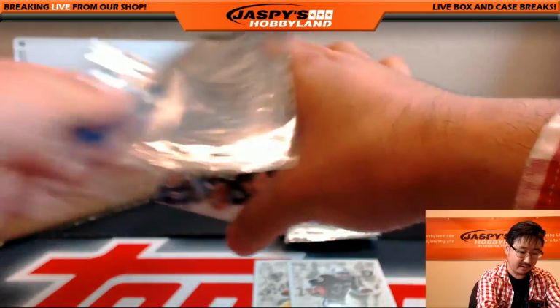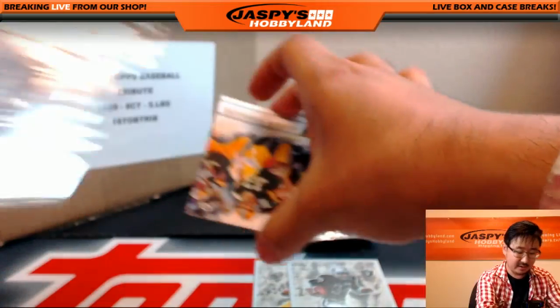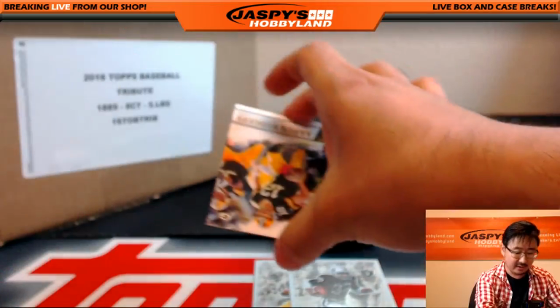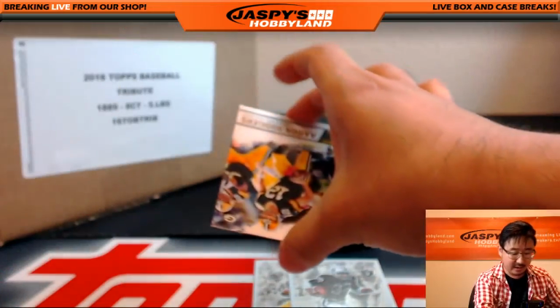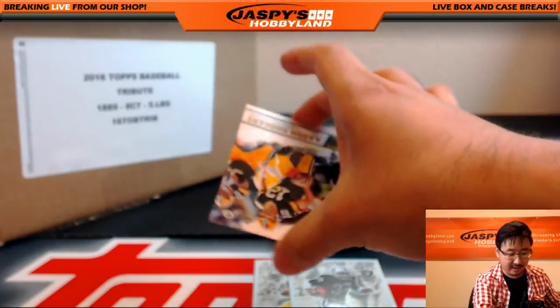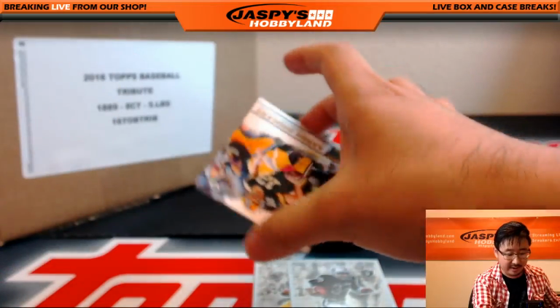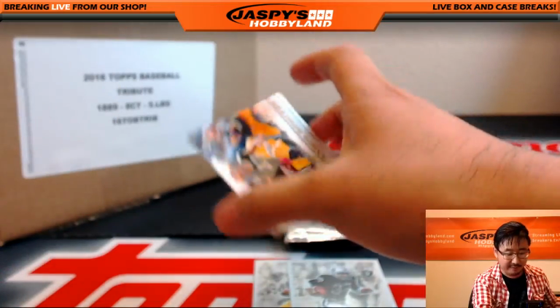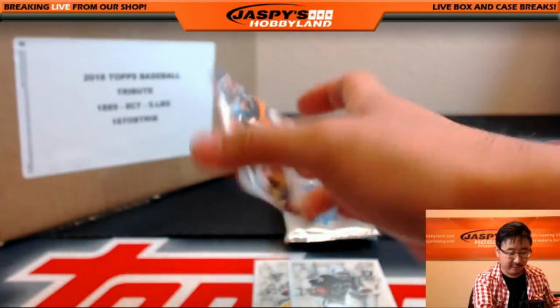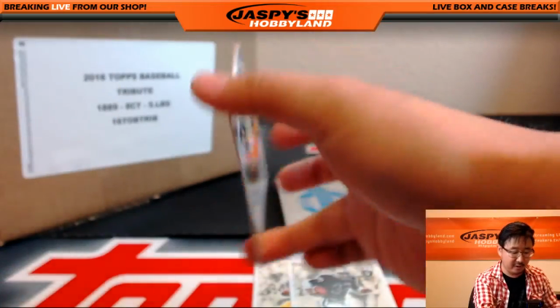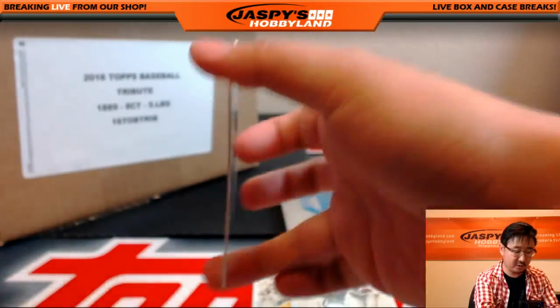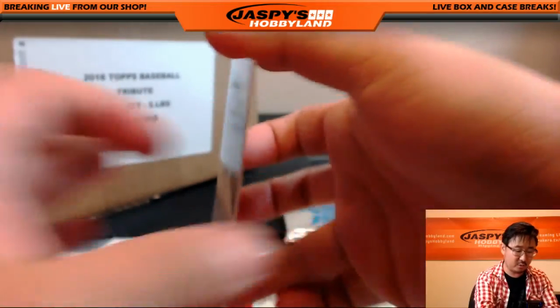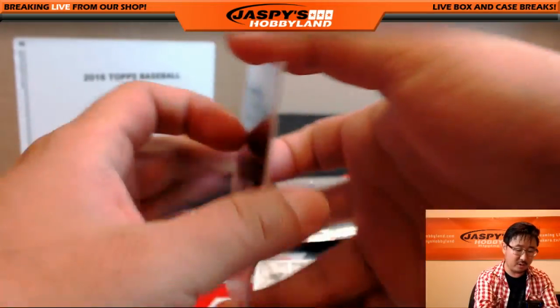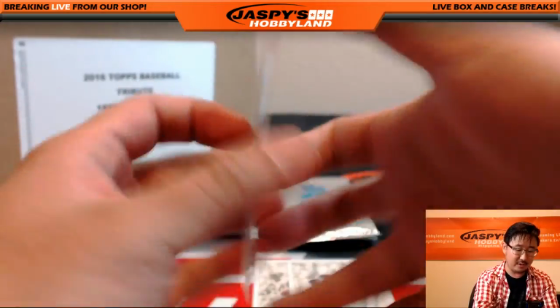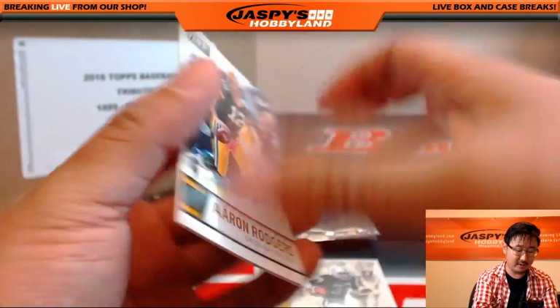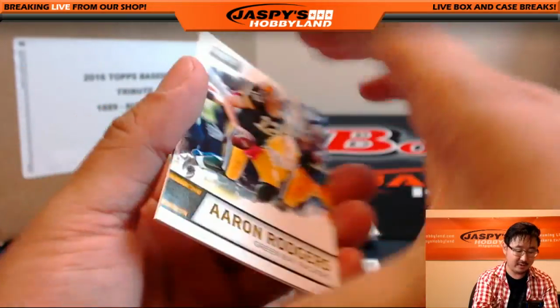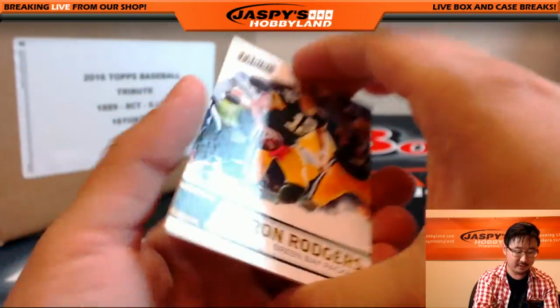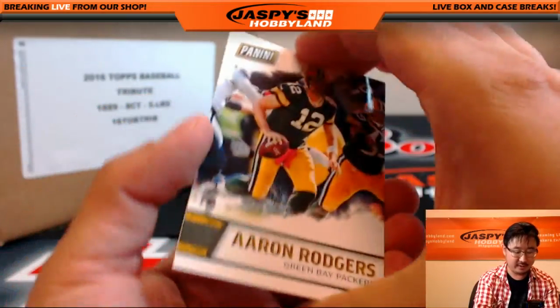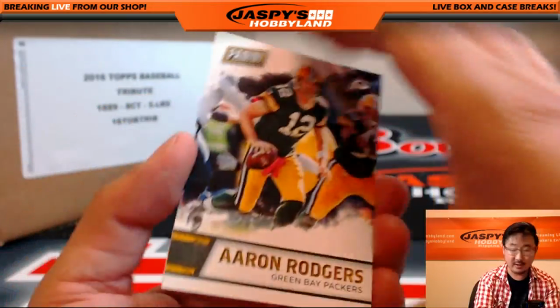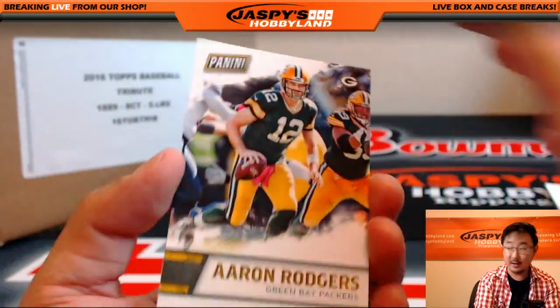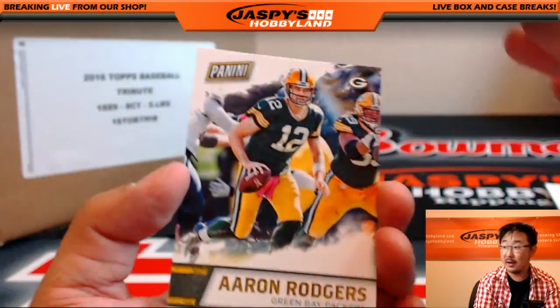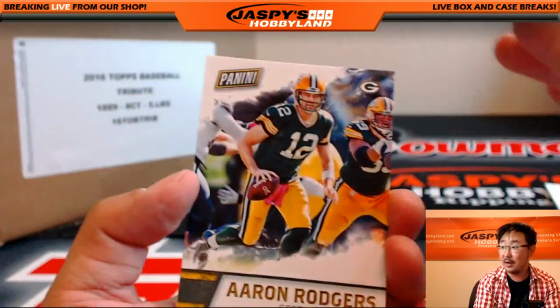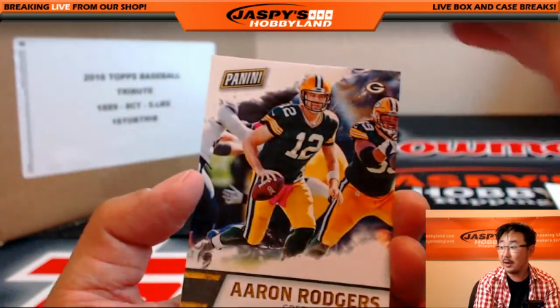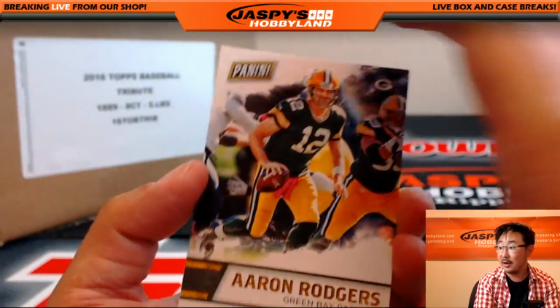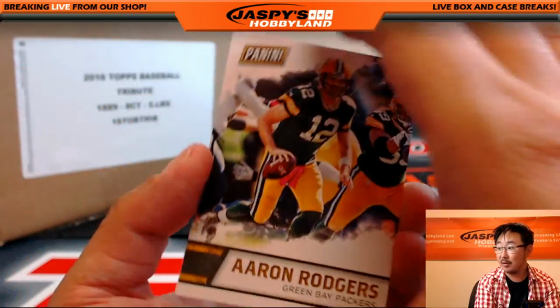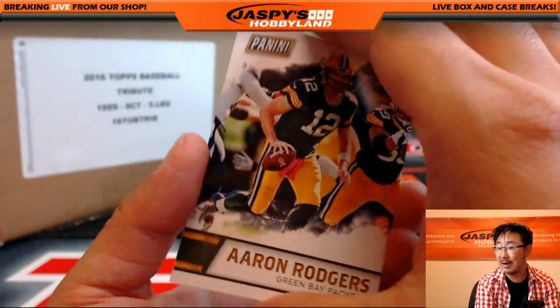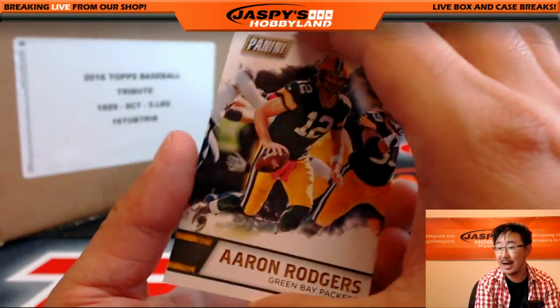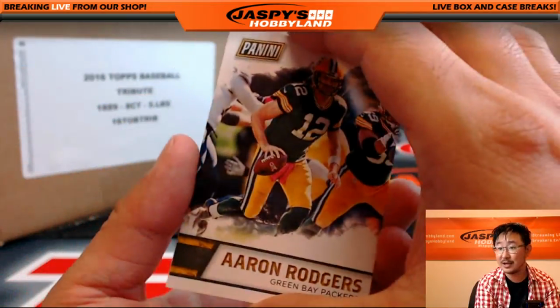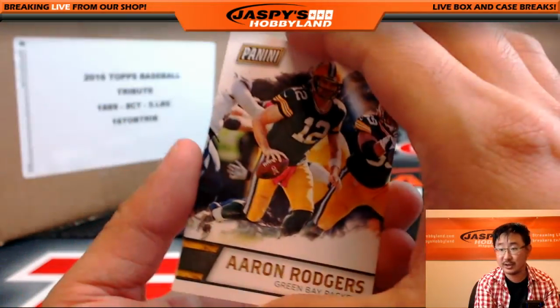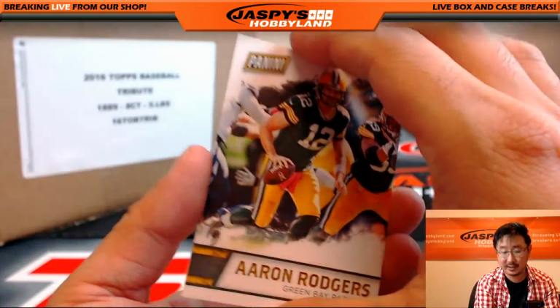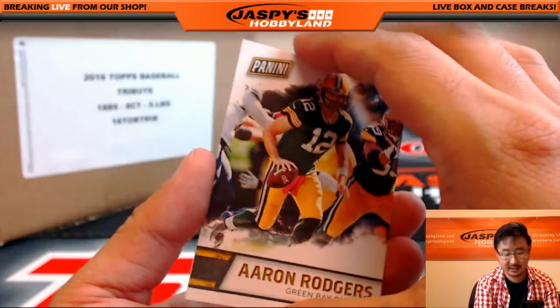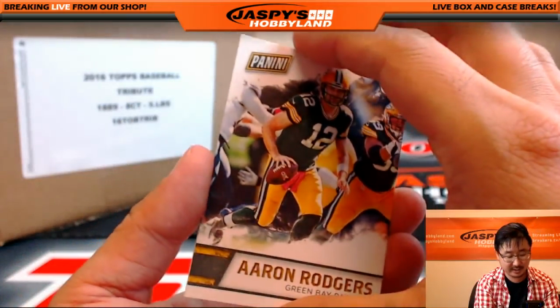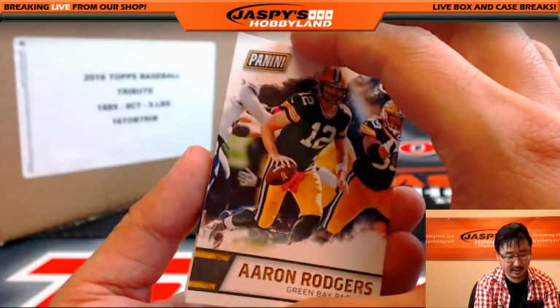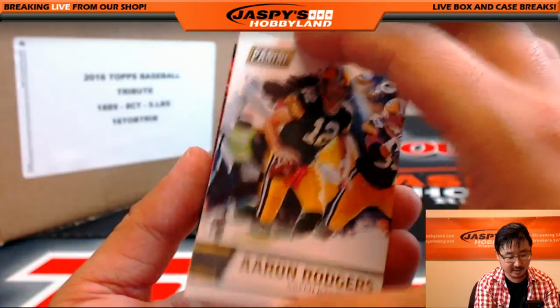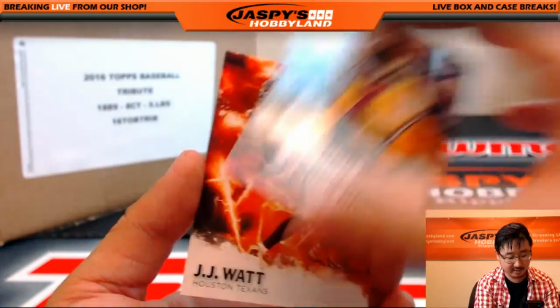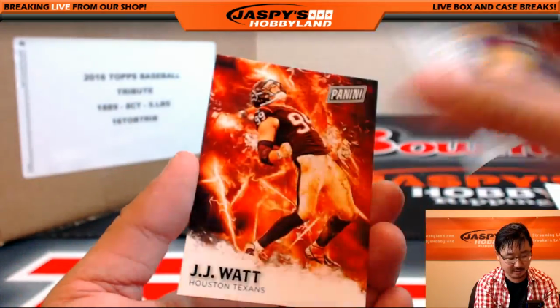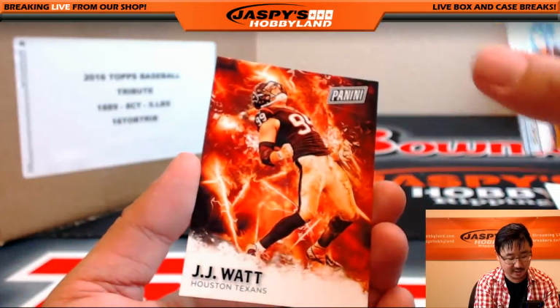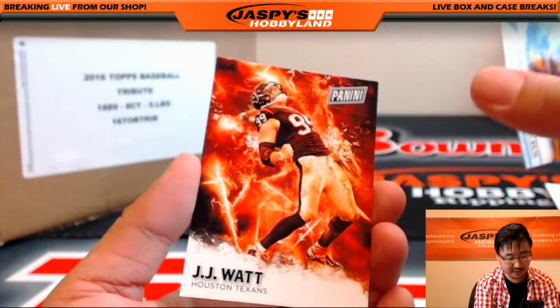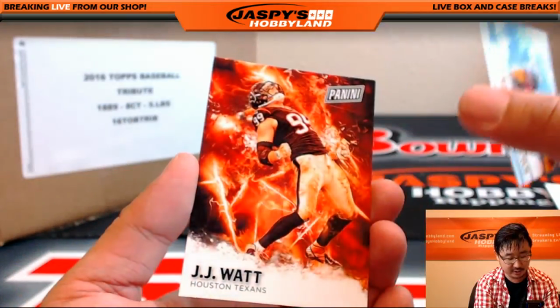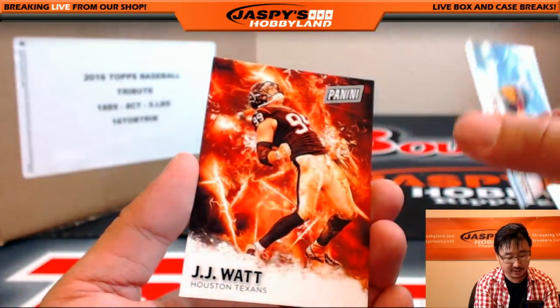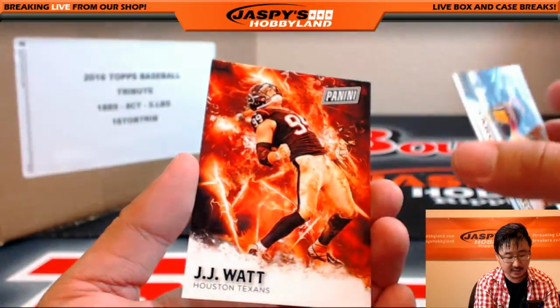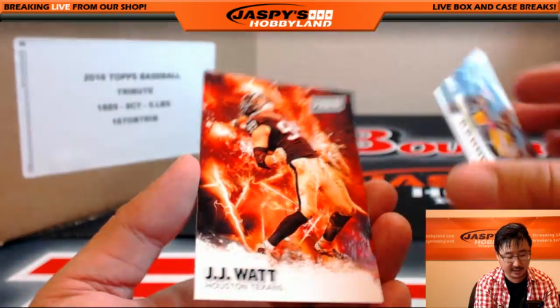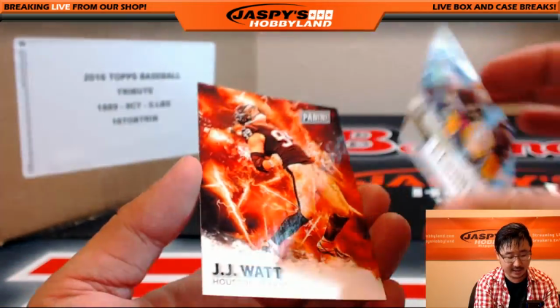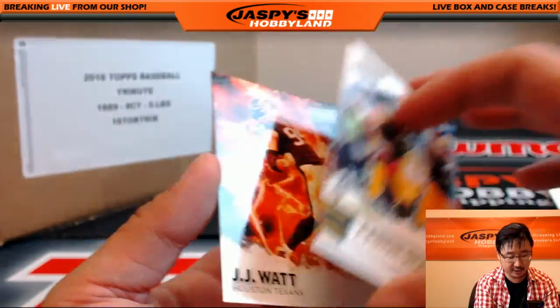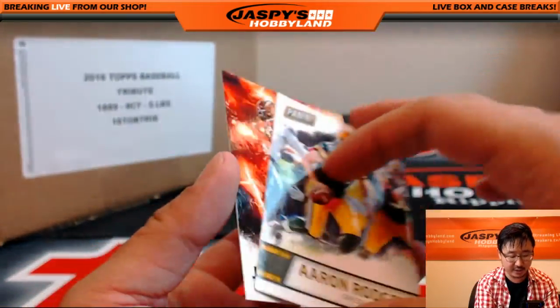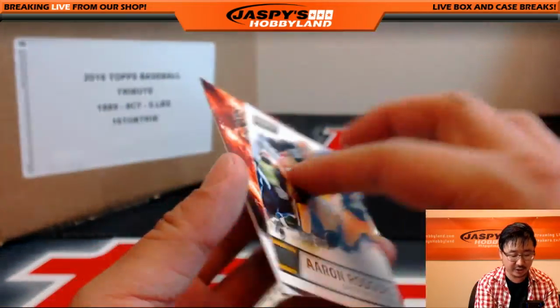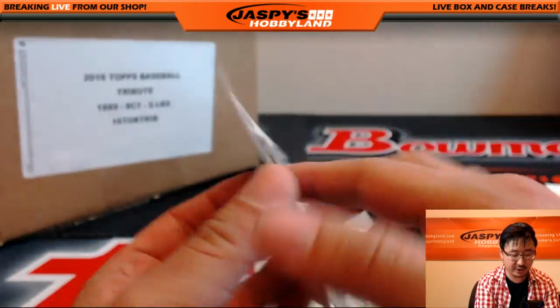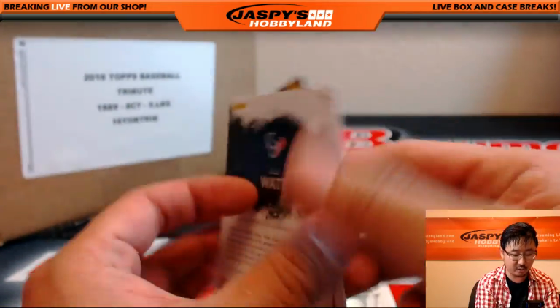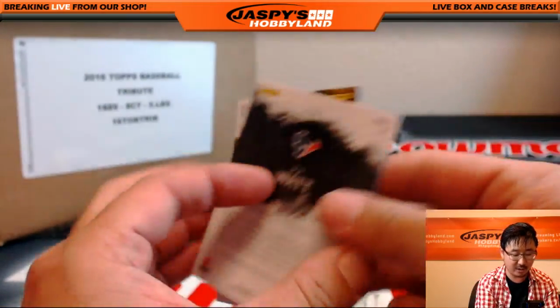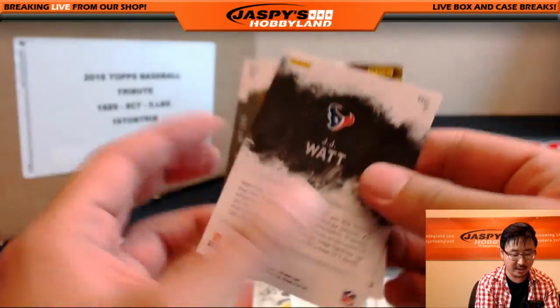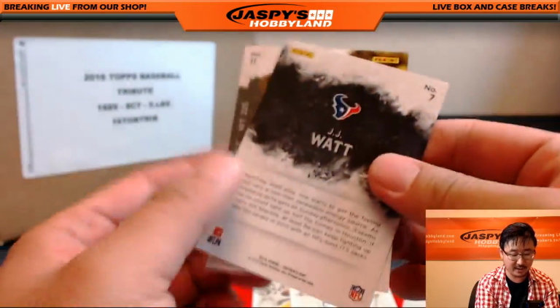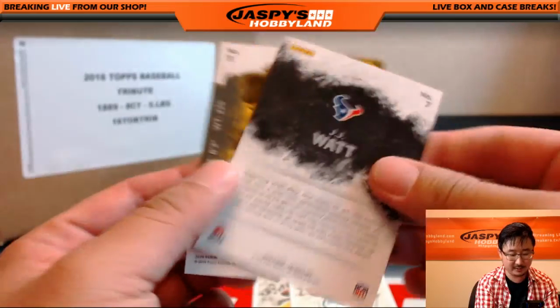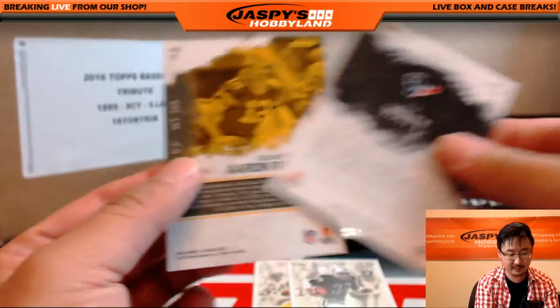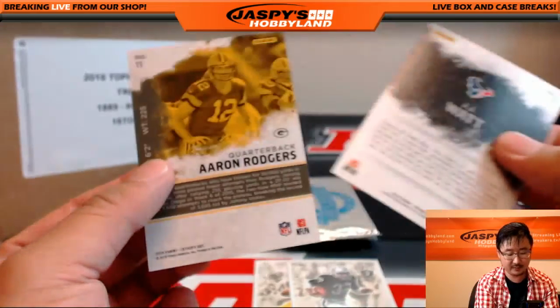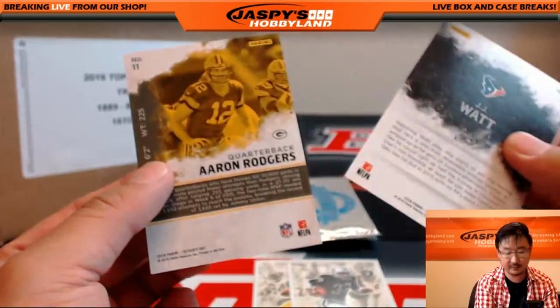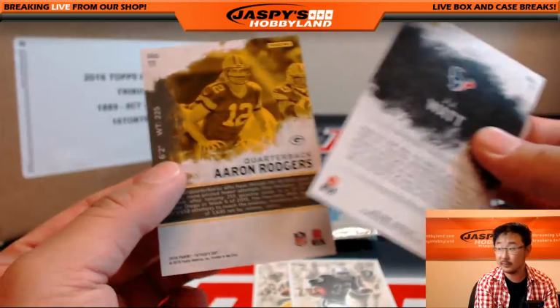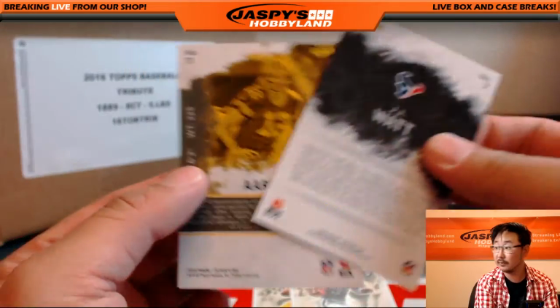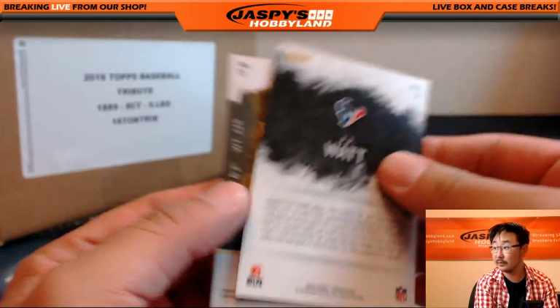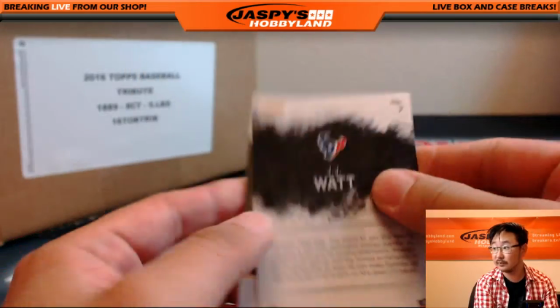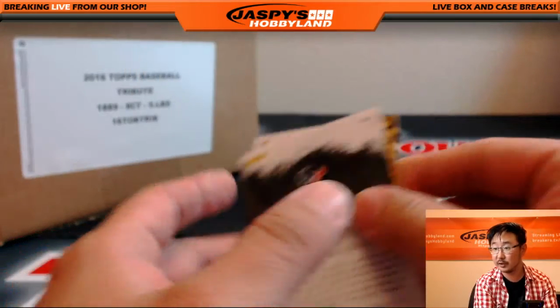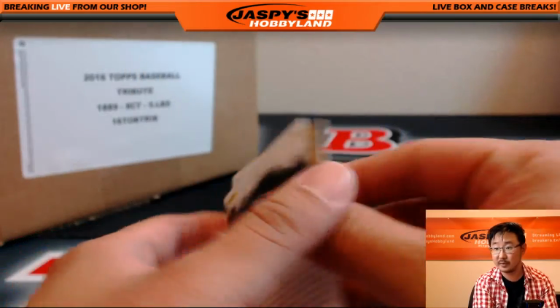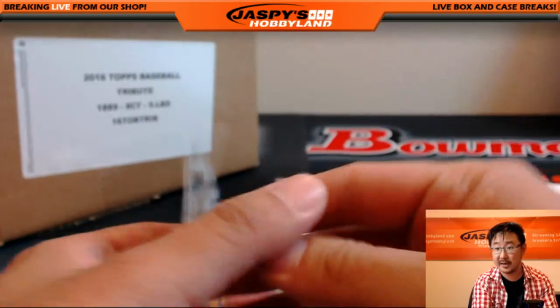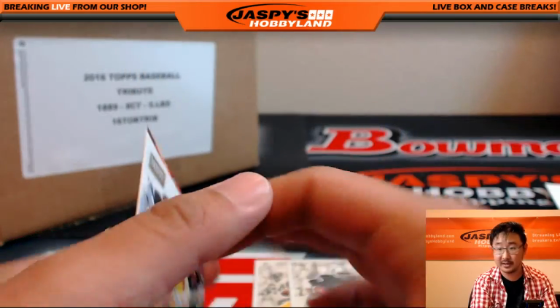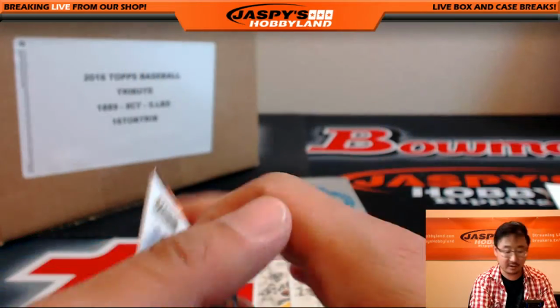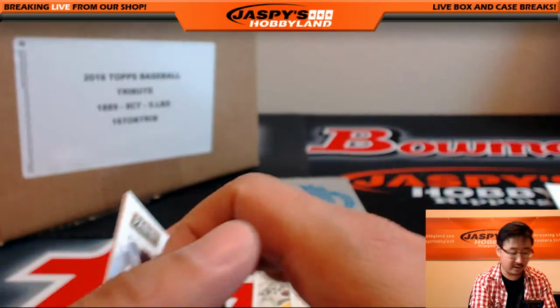Alright, first one. Rodgers. Aaron Rodgers and JJ Watt. Space cards.